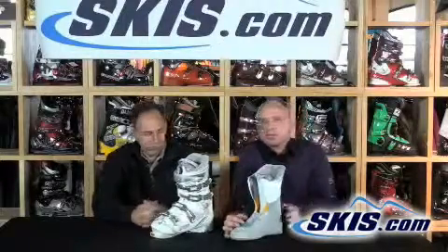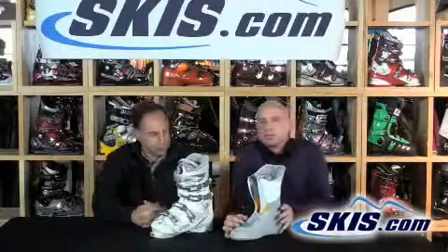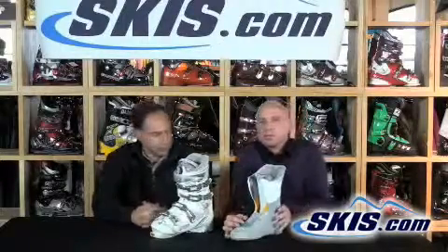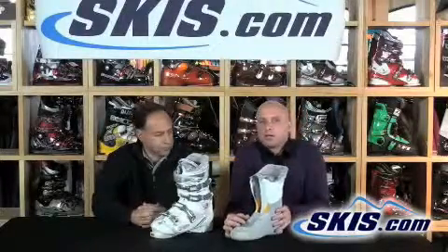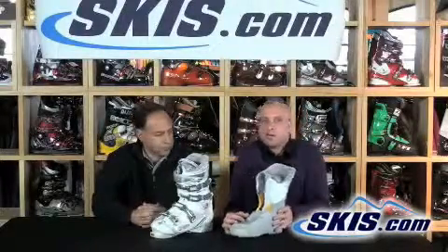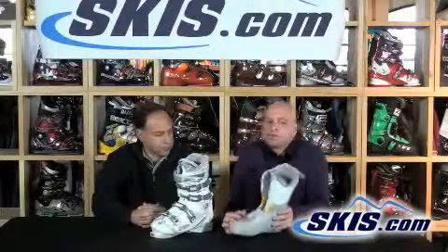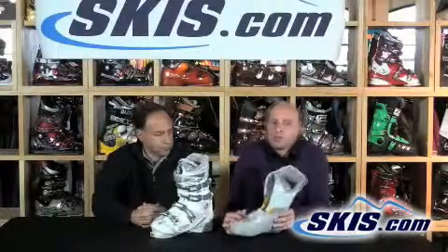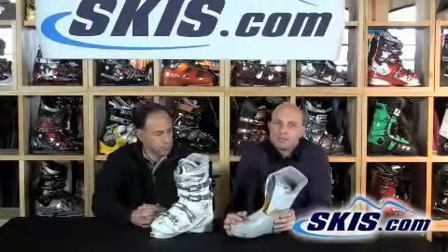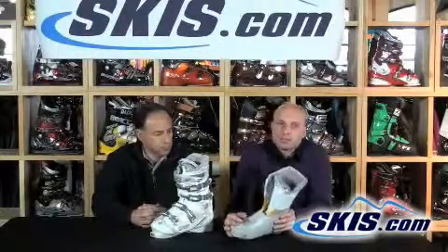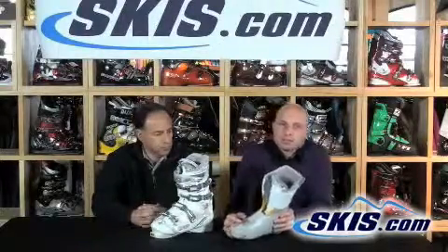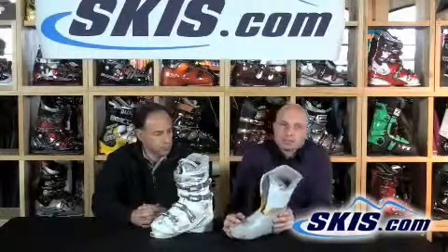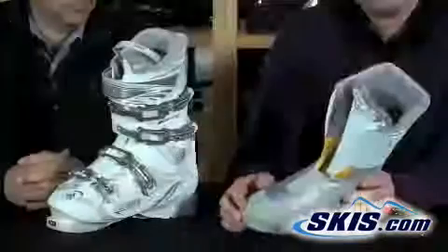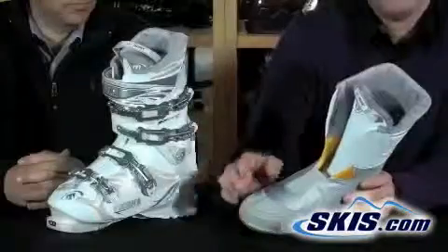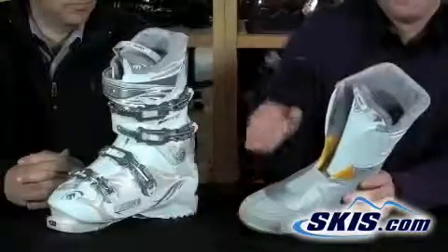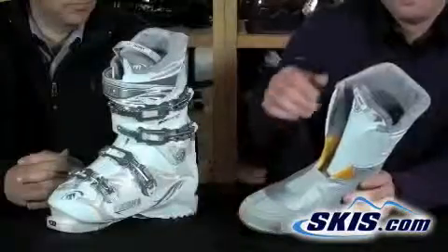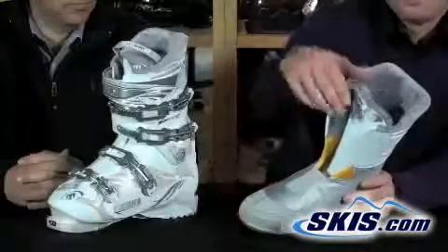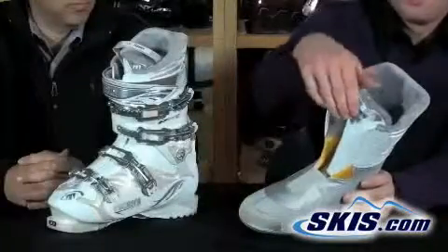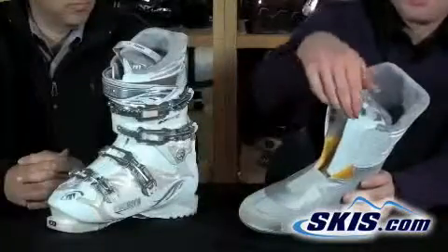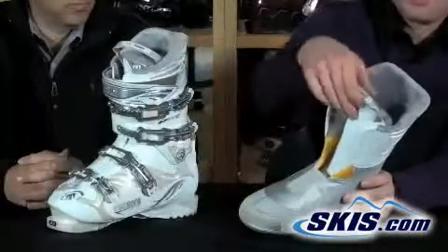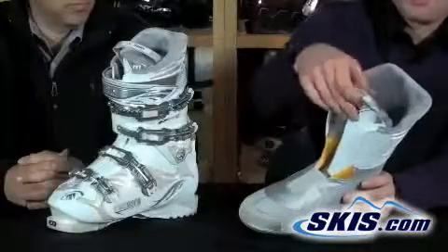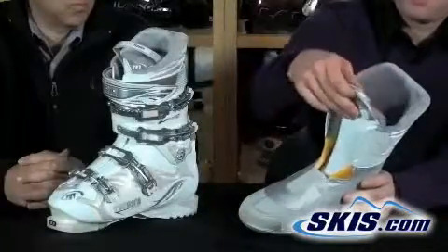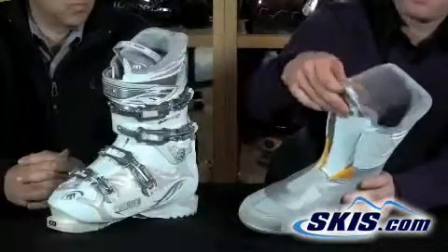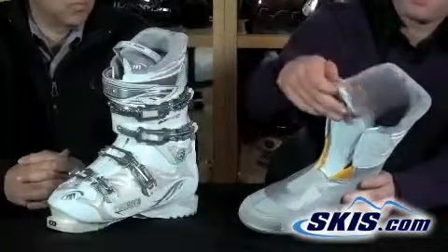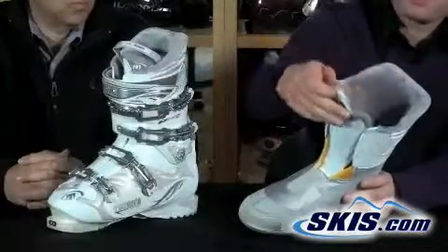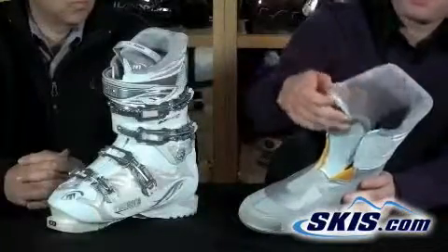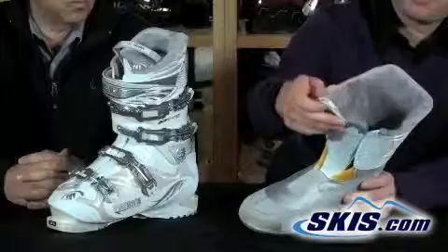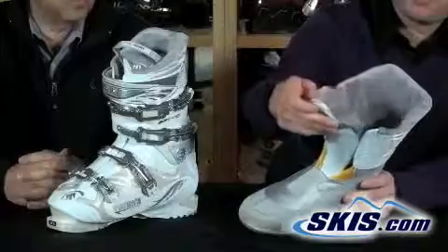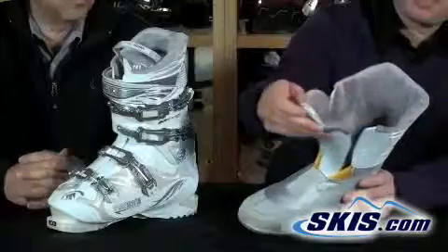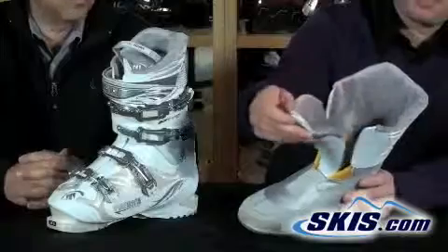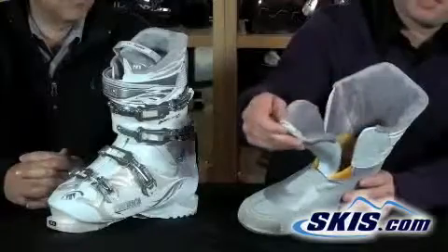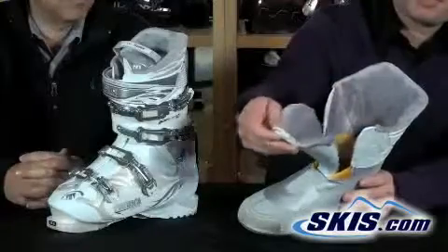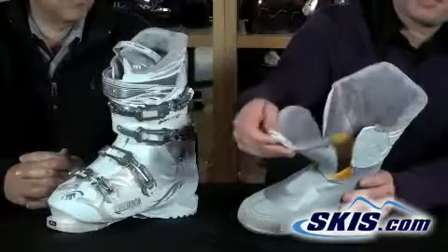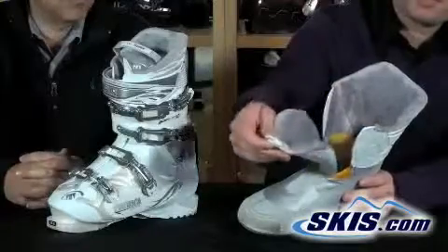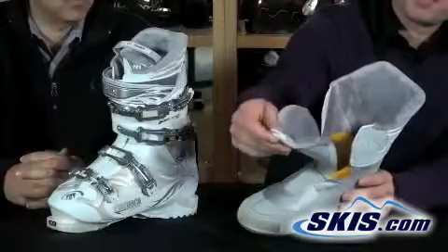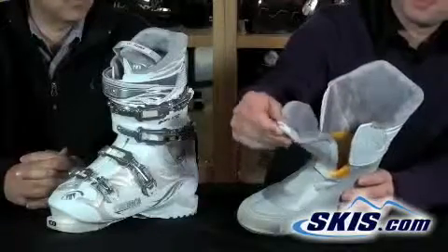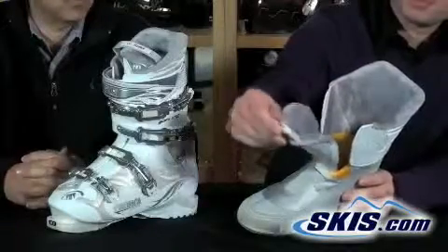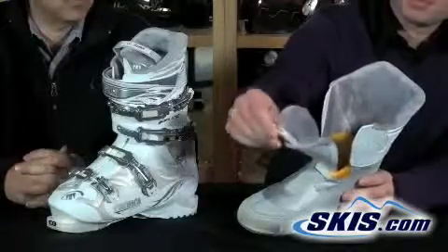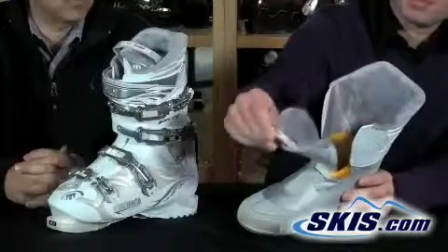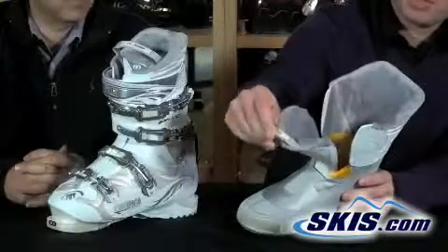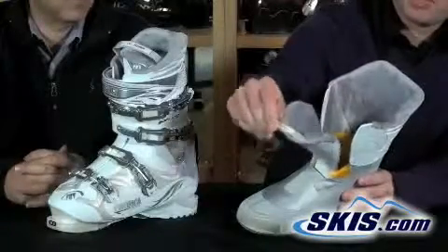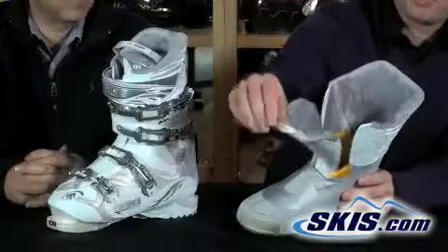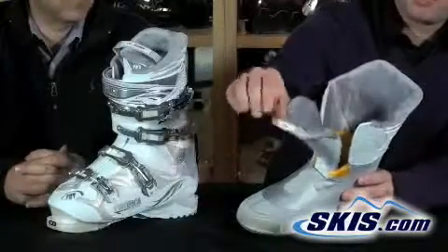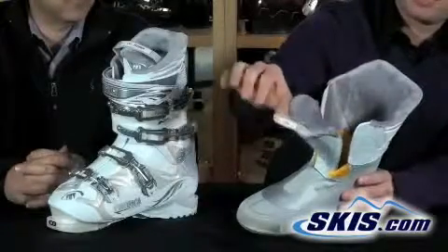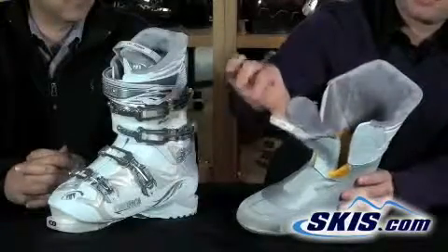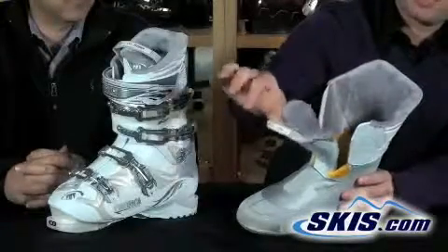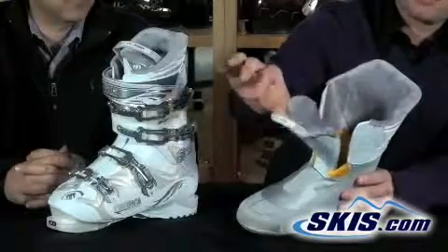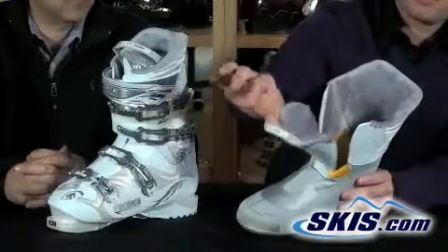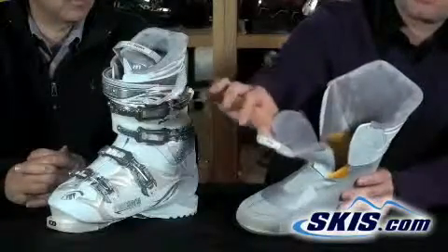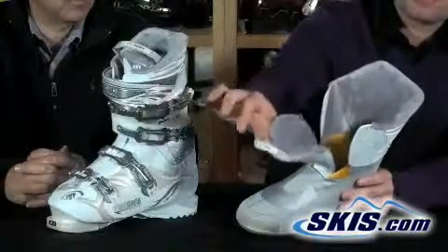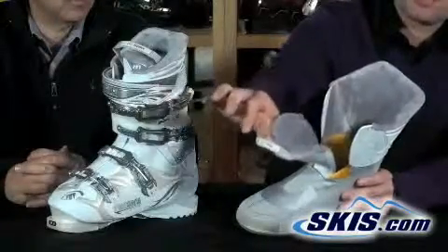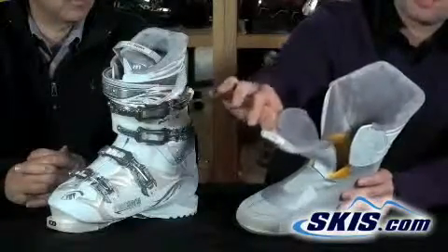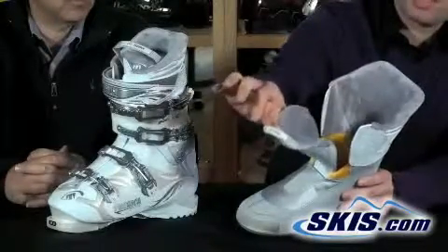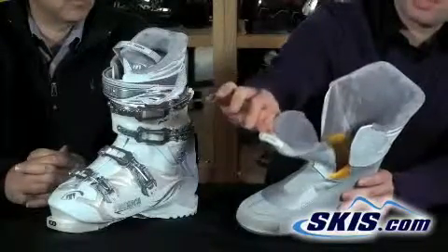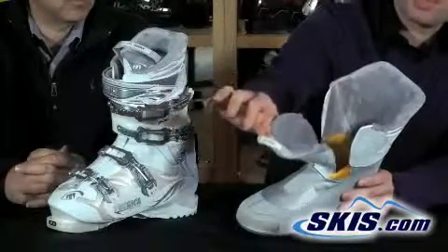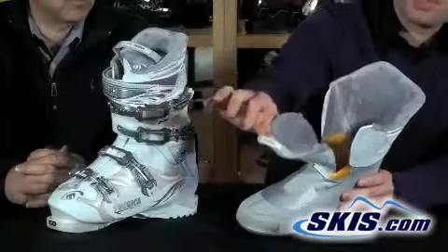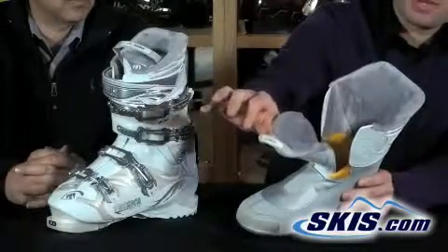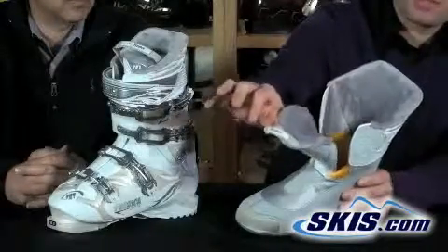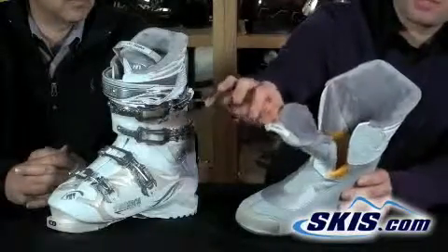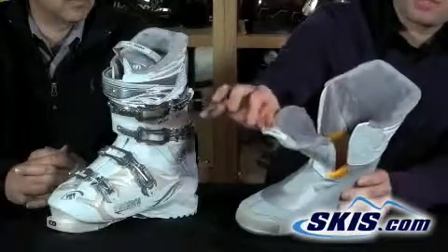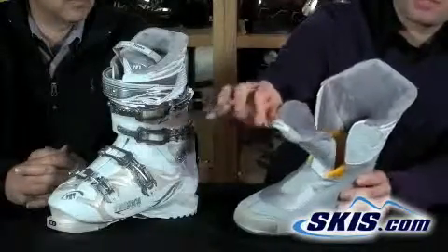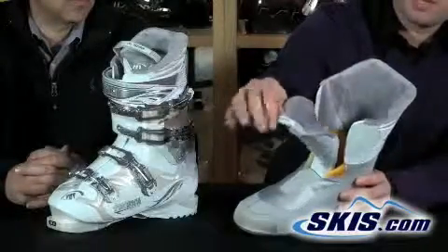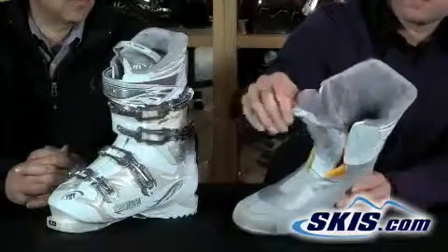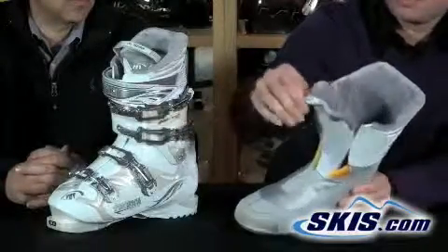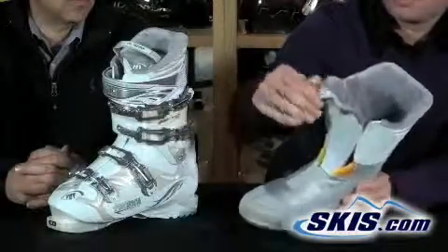The liner features a tongue pull here for easy entry into the boot. It really allows you to get that tongue forward and out of the way for easy entry.